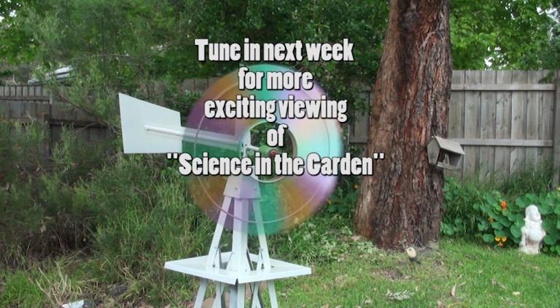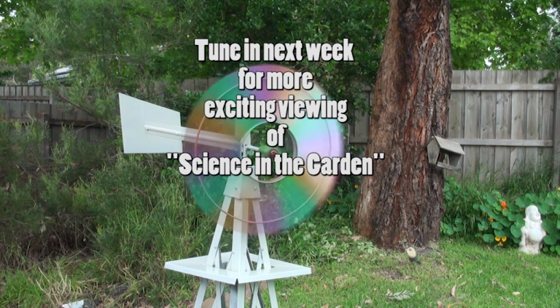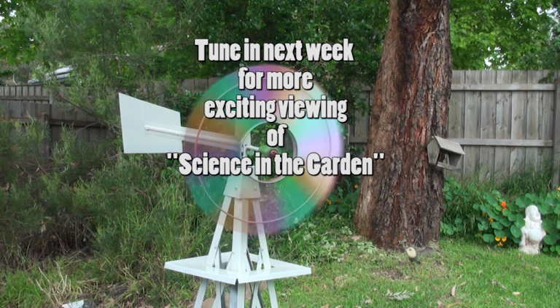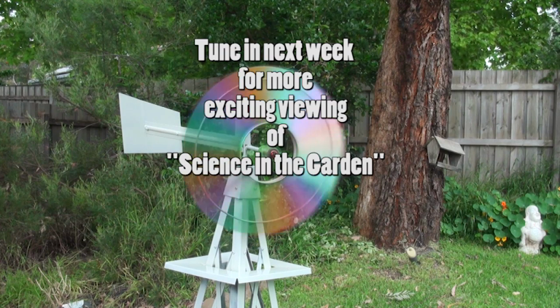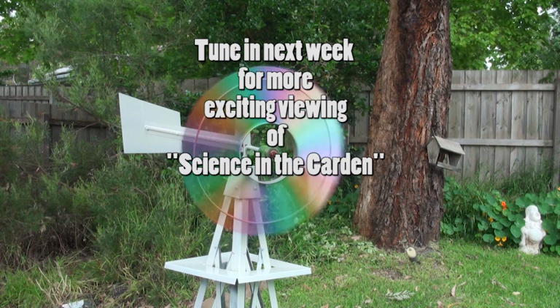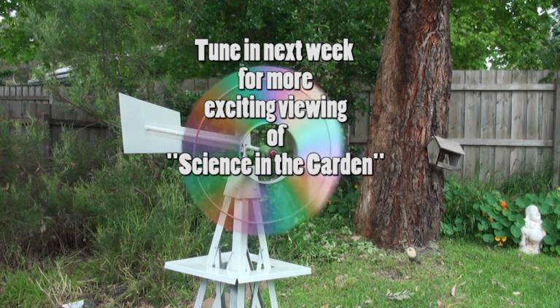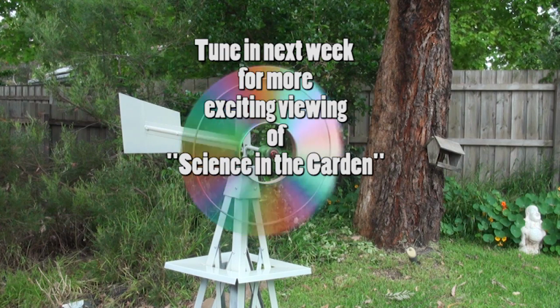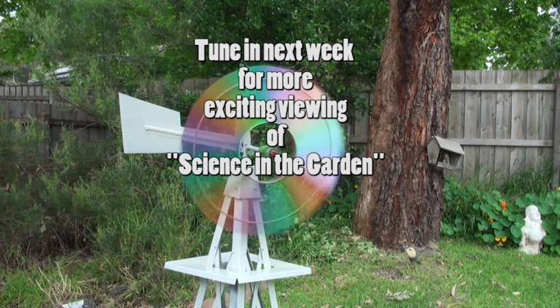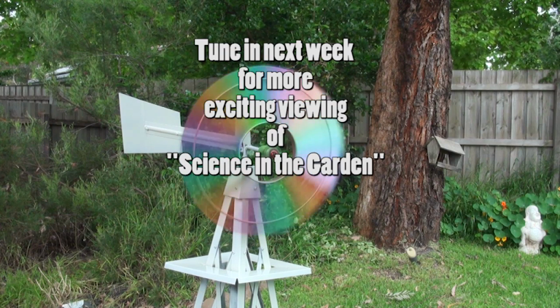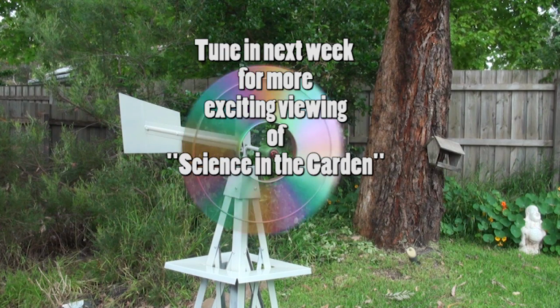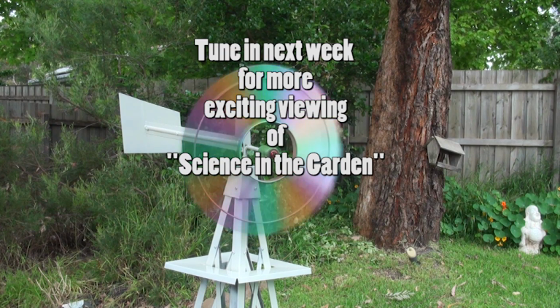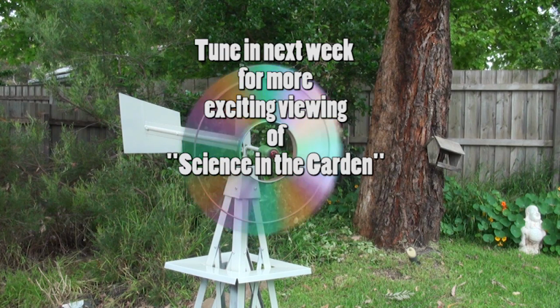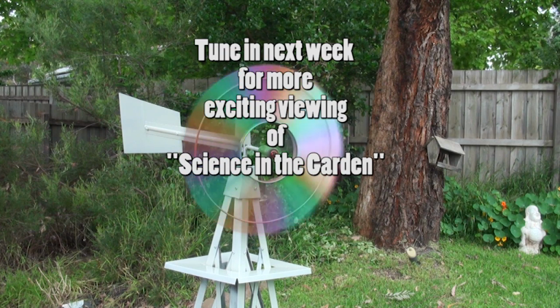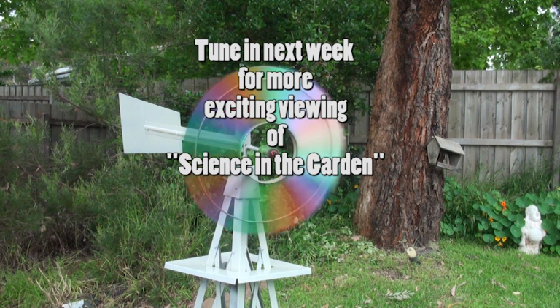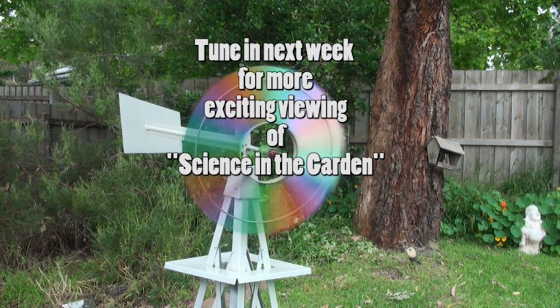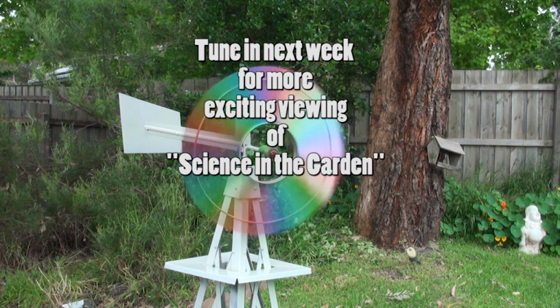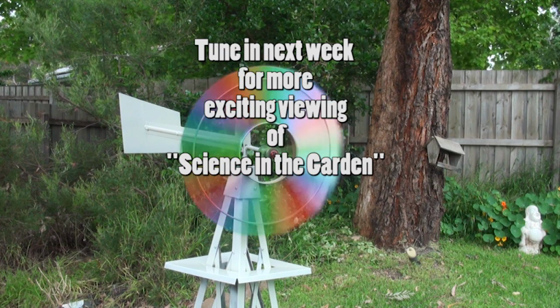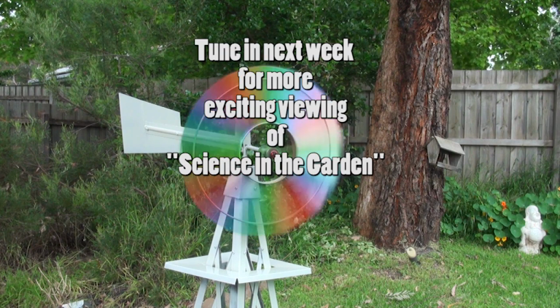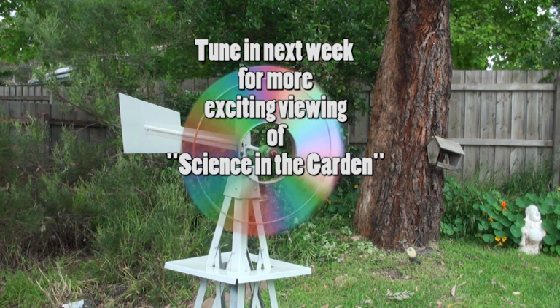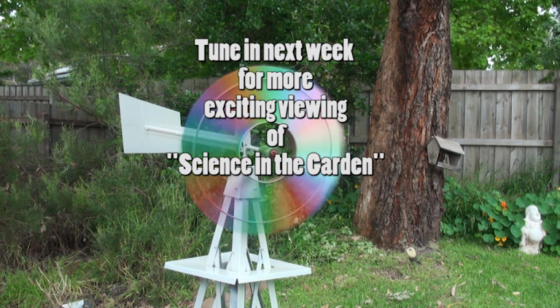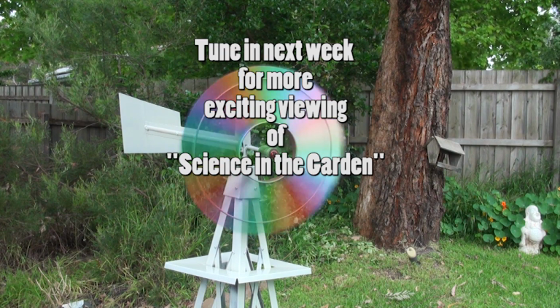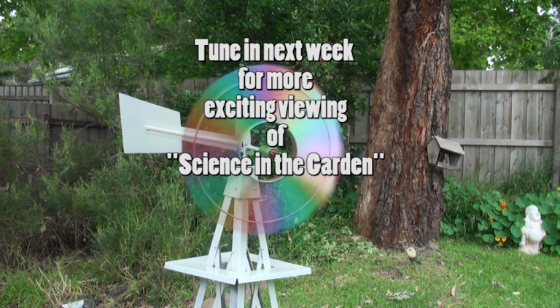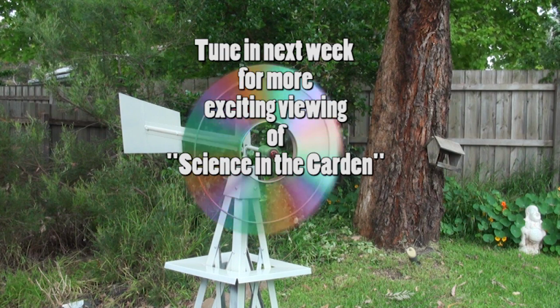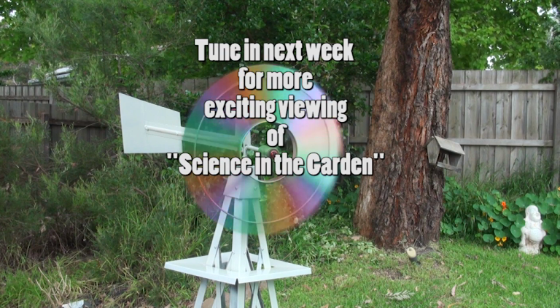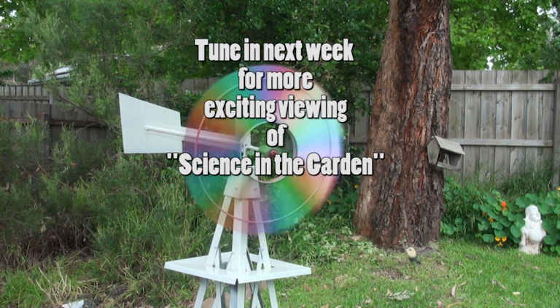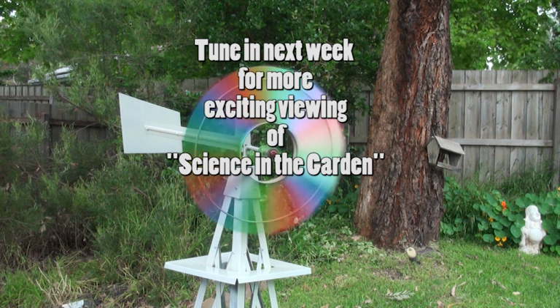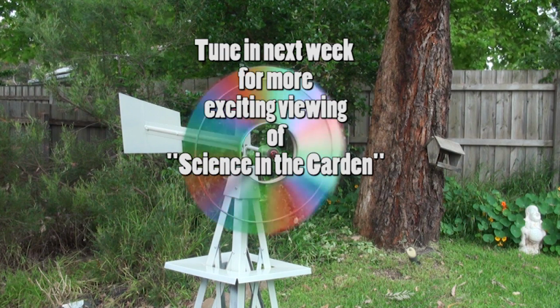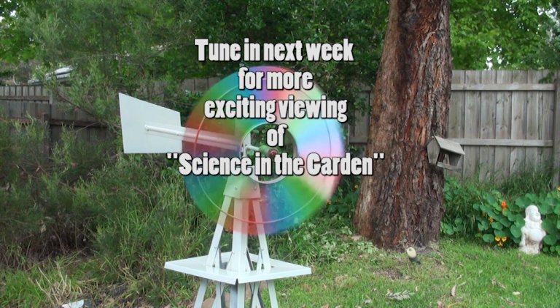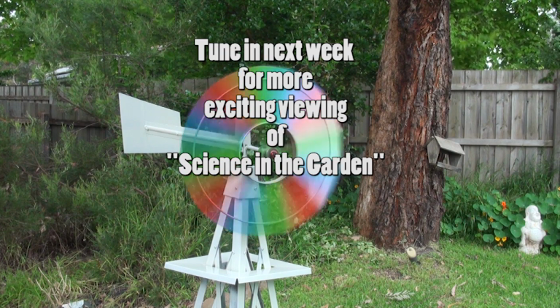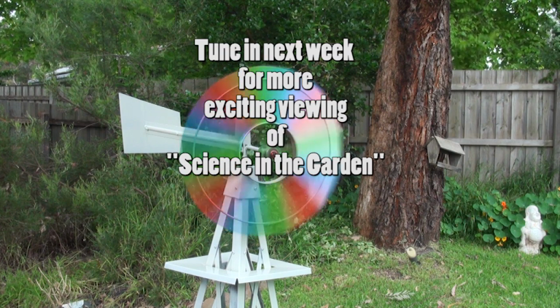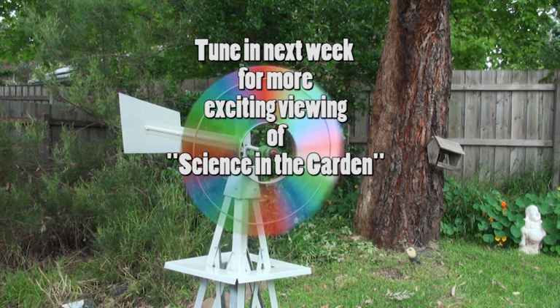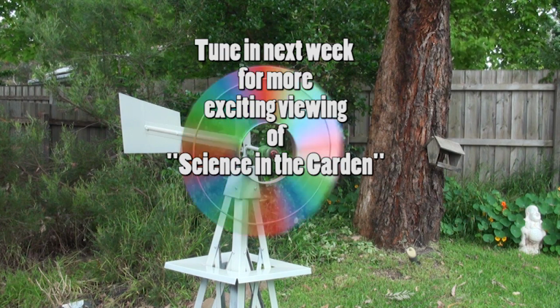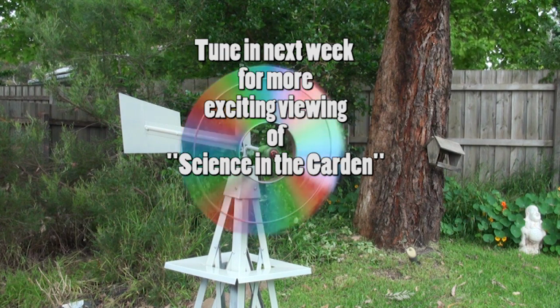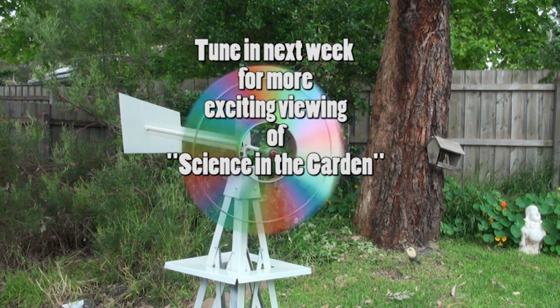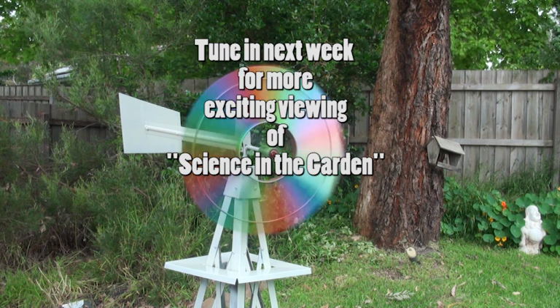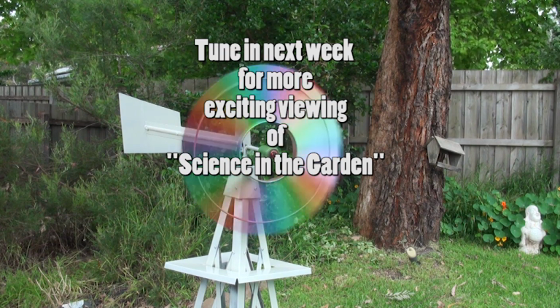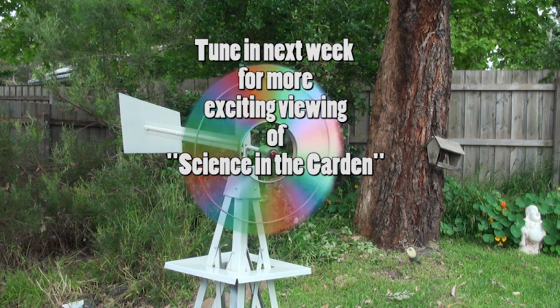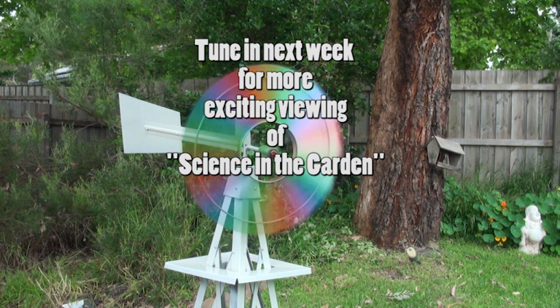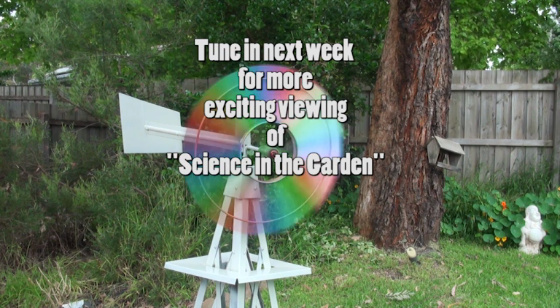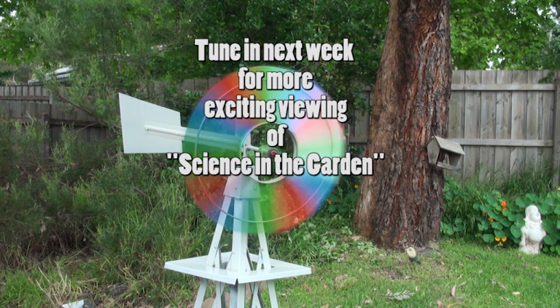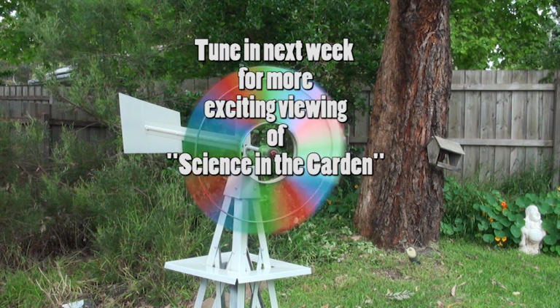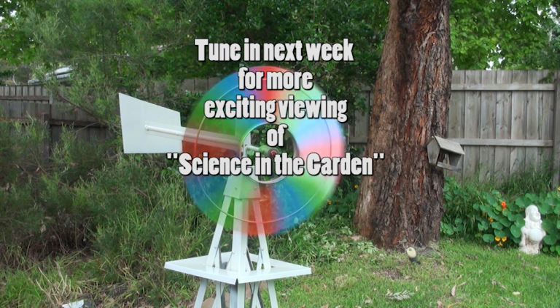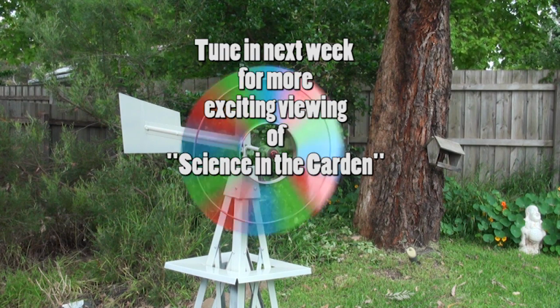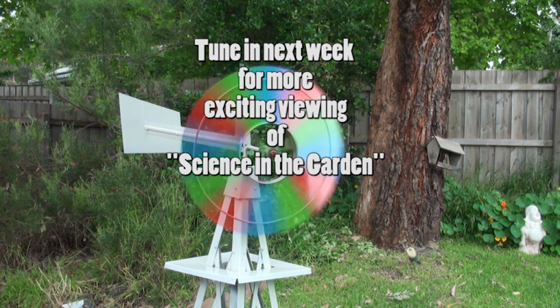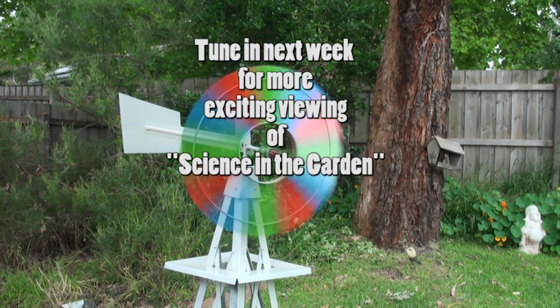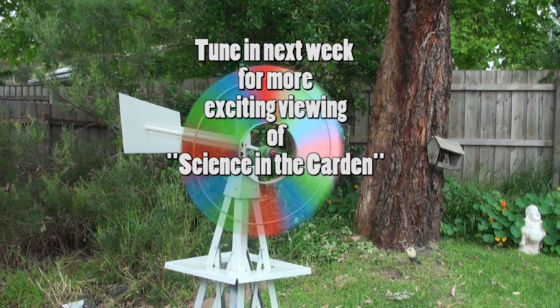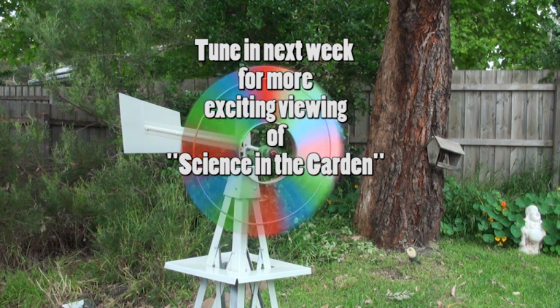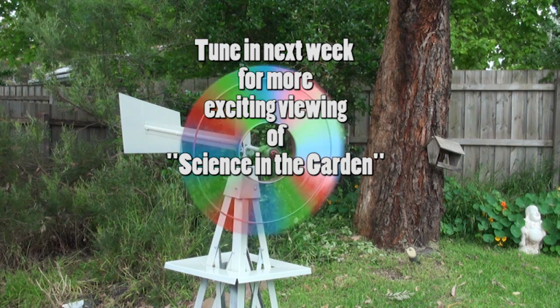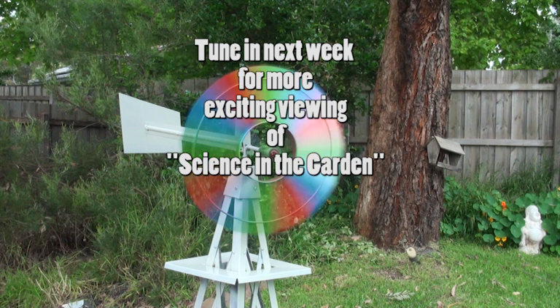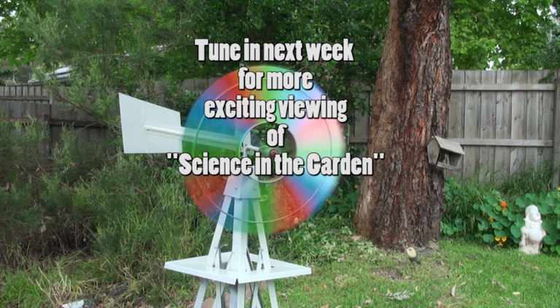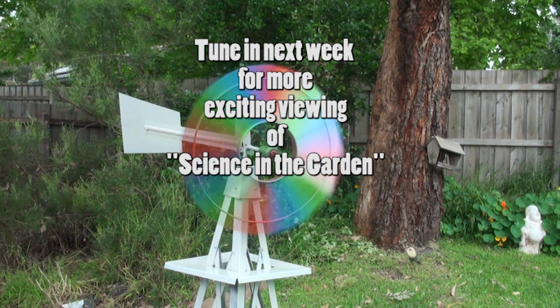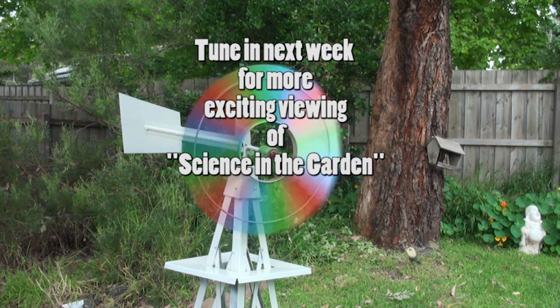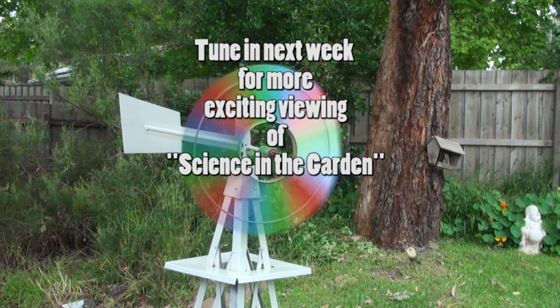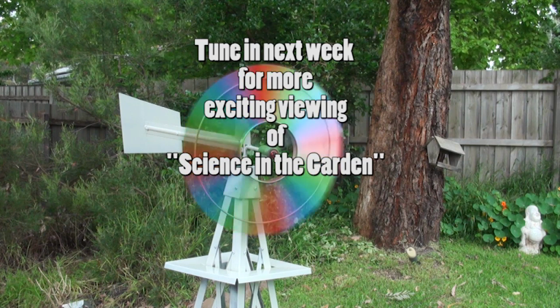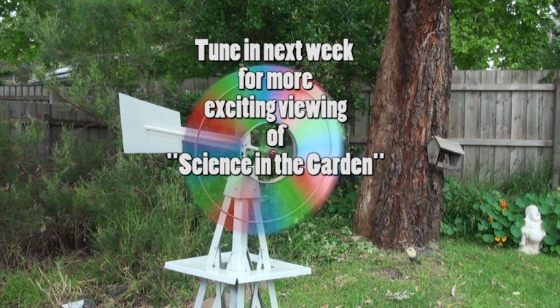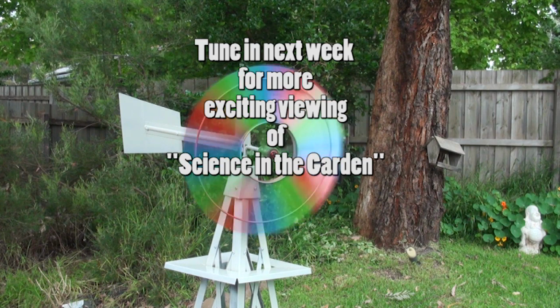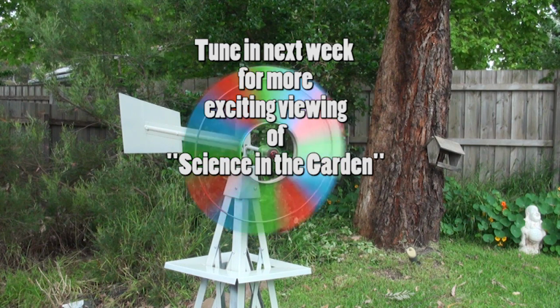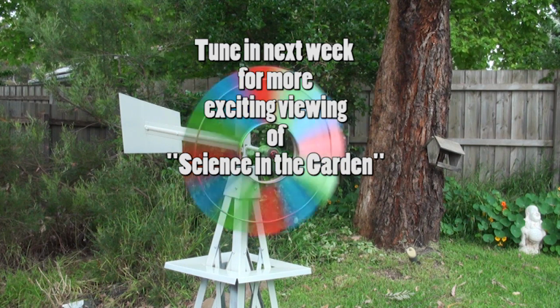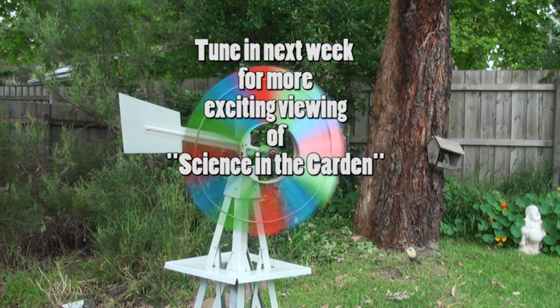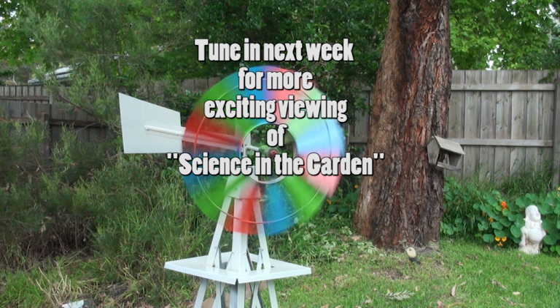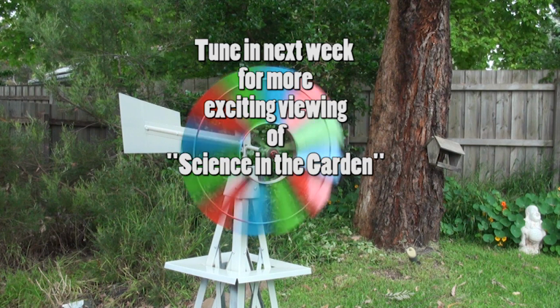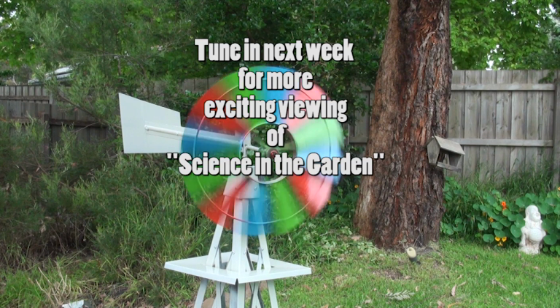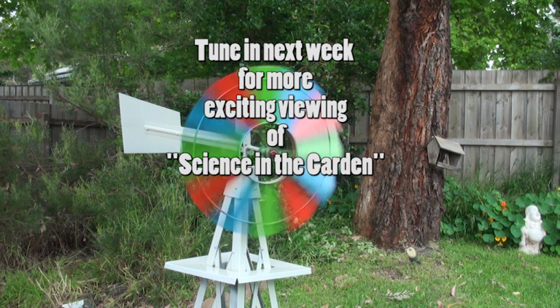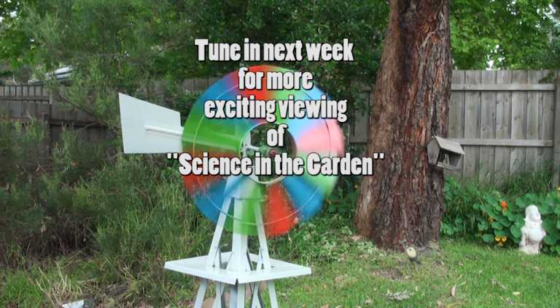In the next episode of Science in the Garden, we'll show you how your mother-in-law can help you grow better vegetables. Be sure to watch.